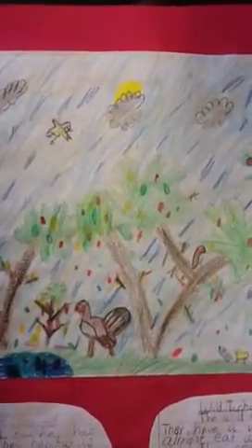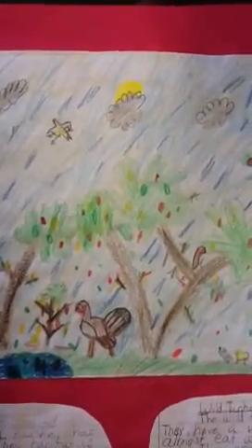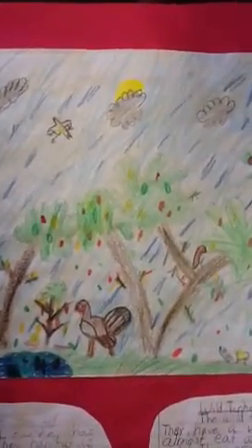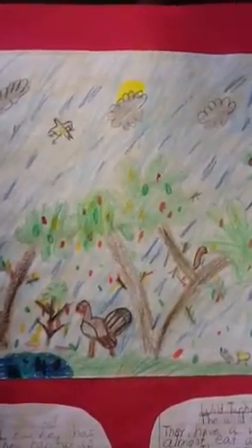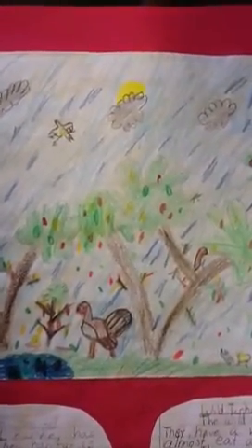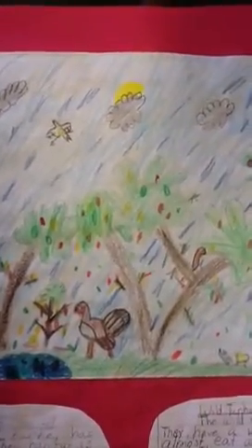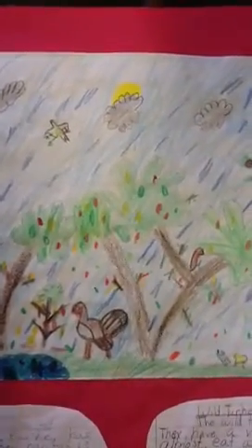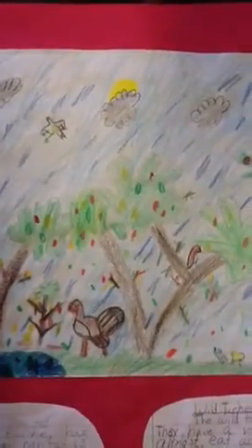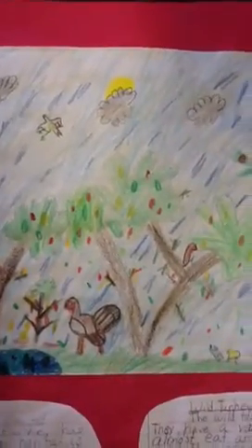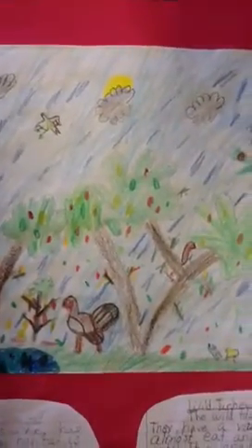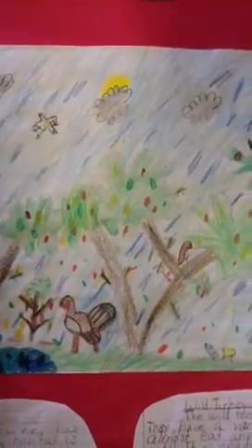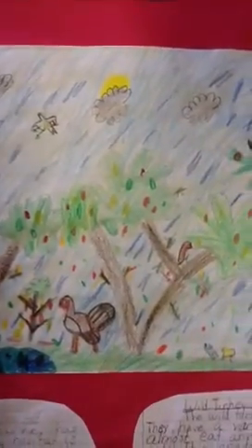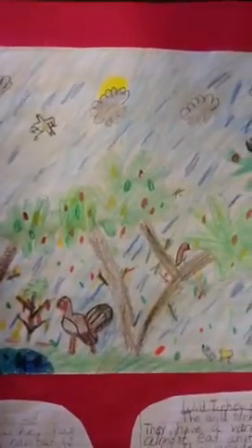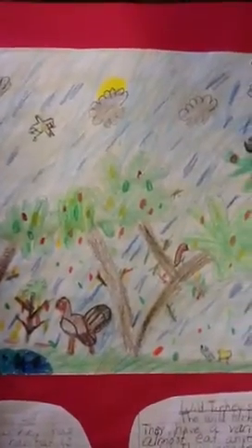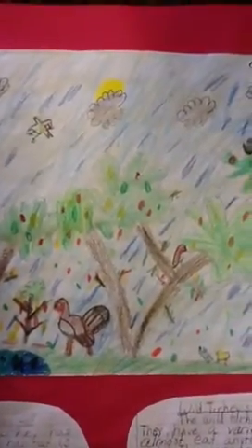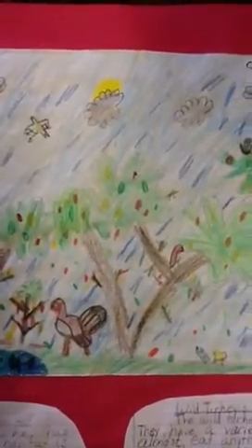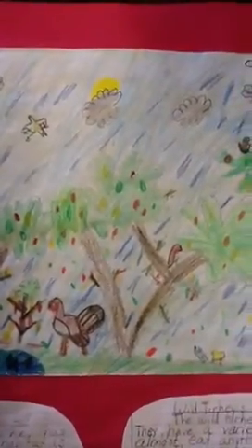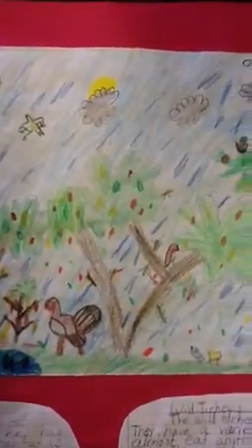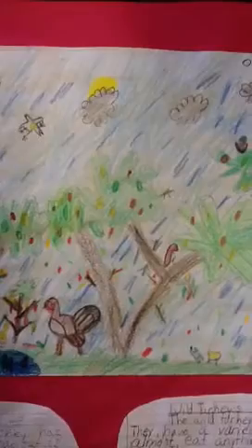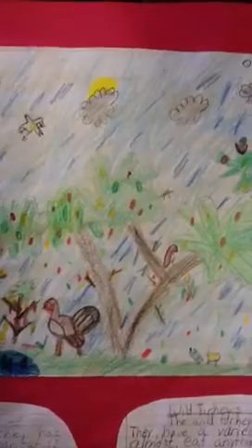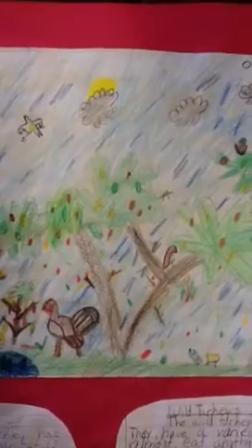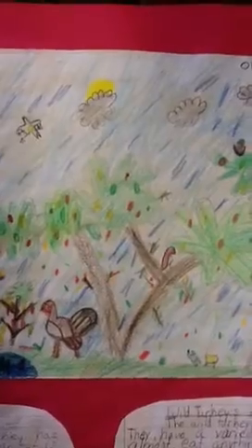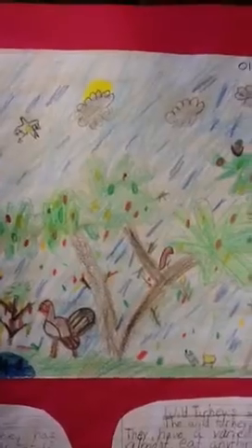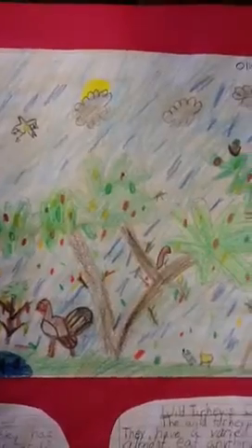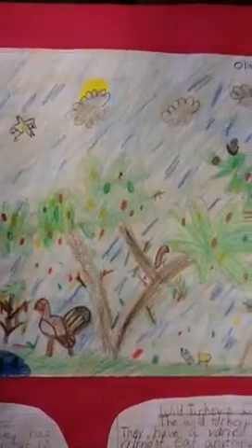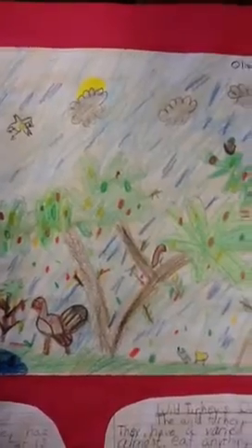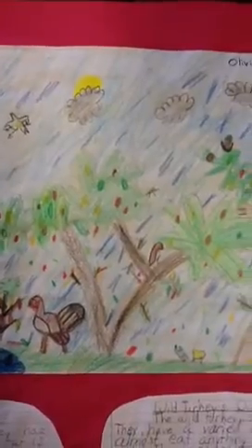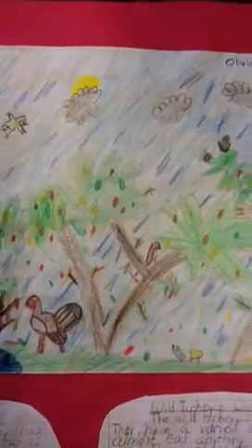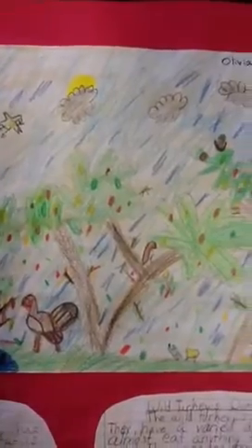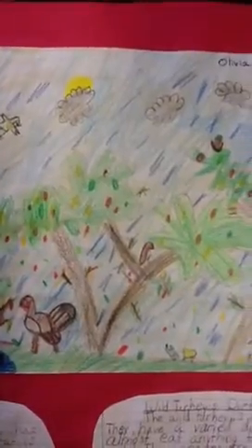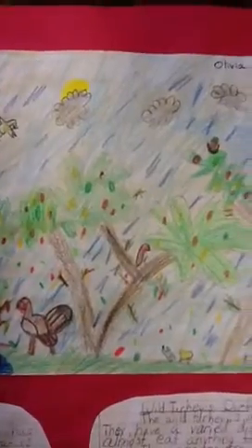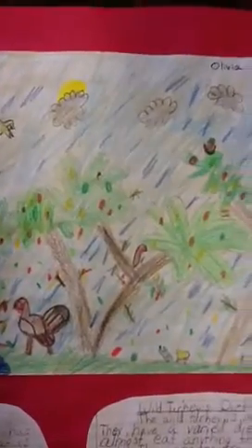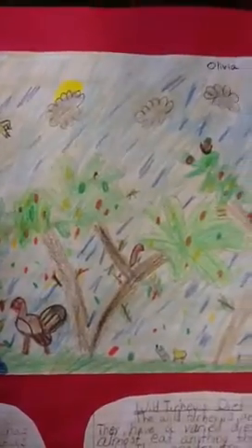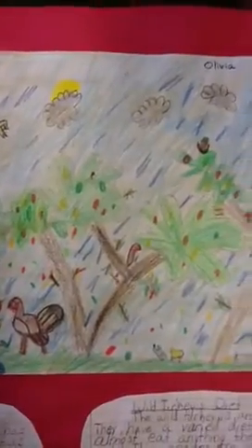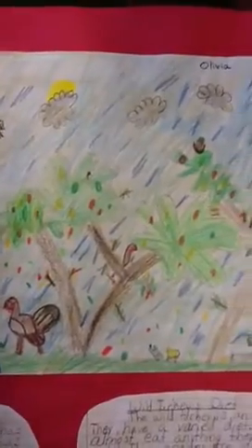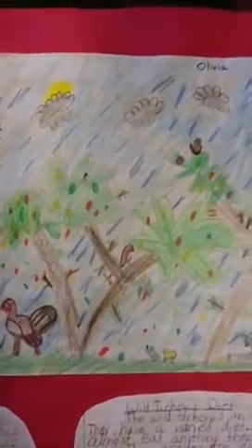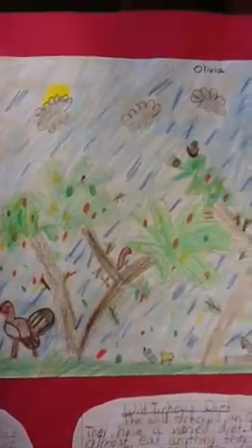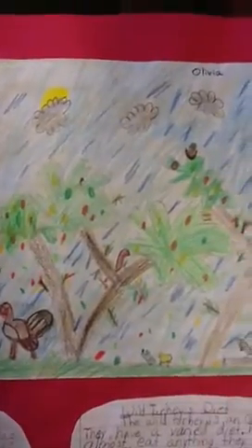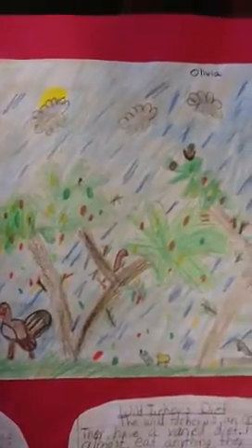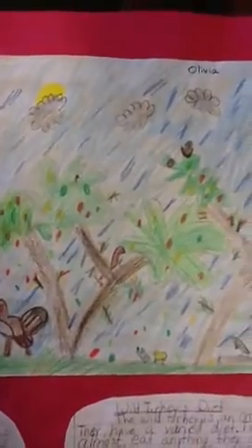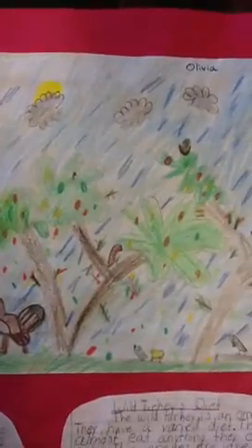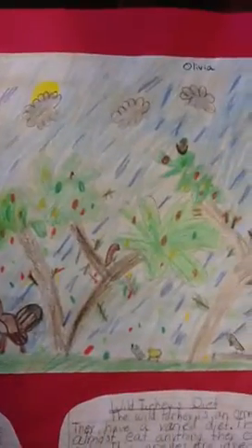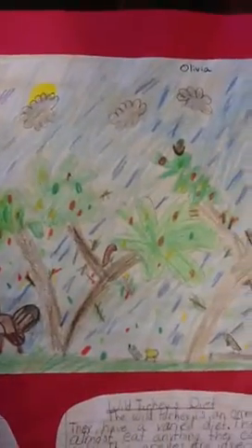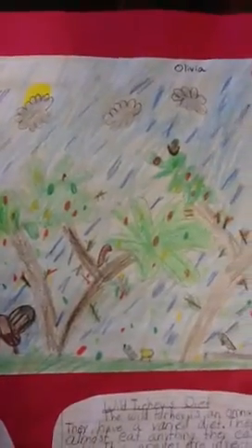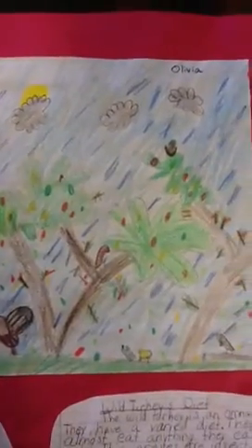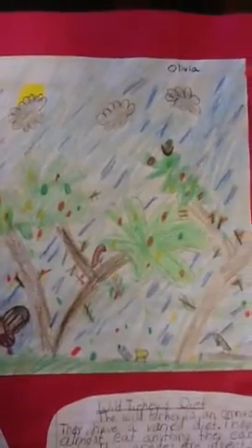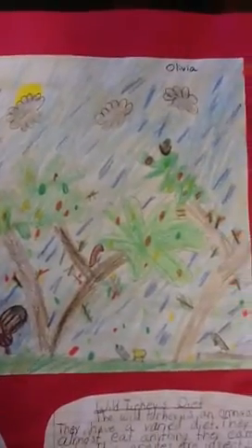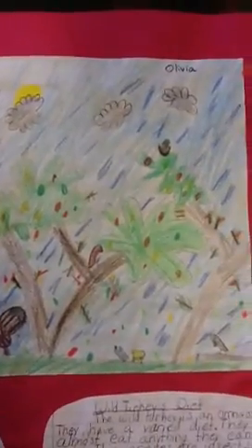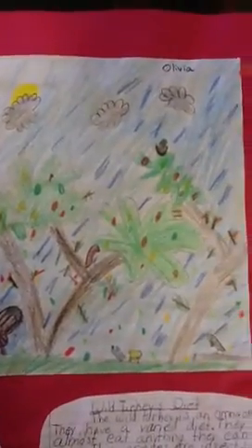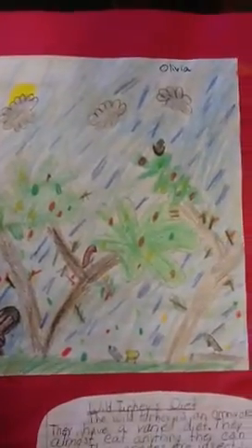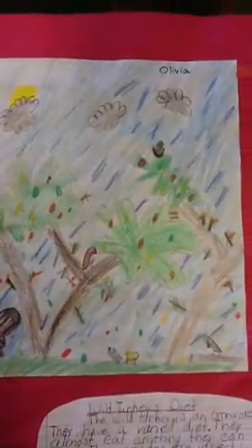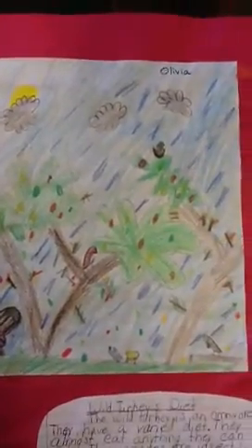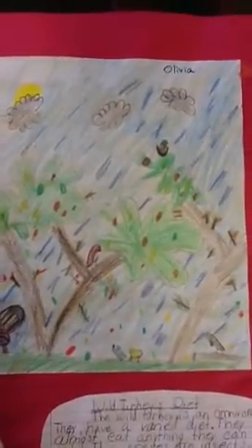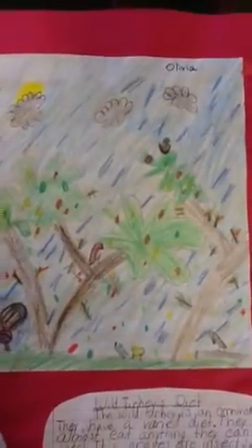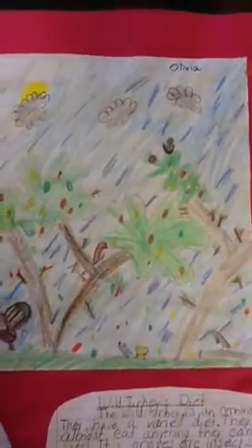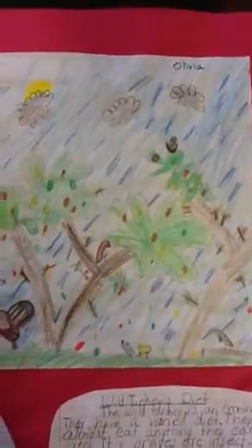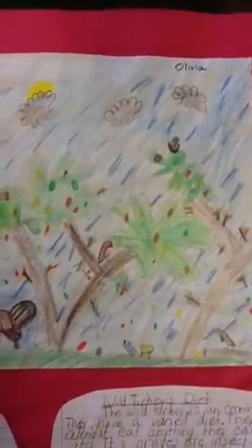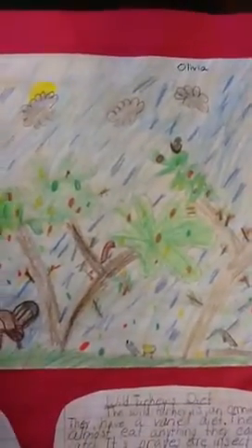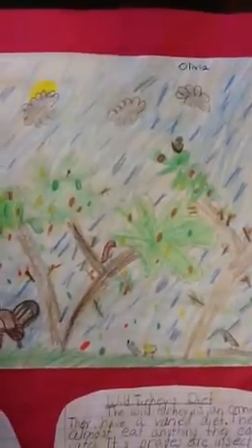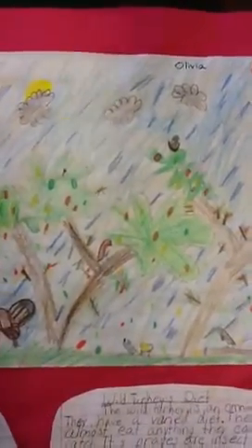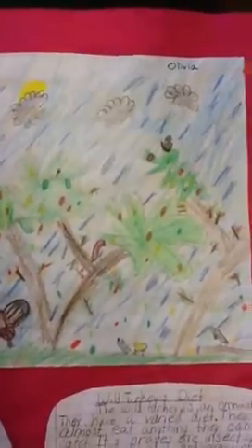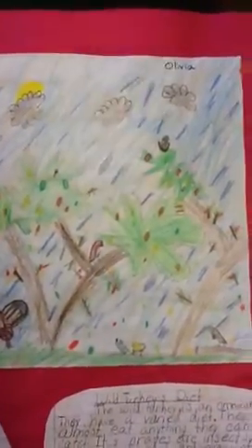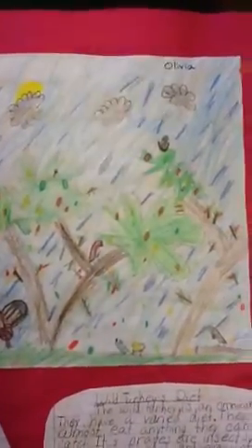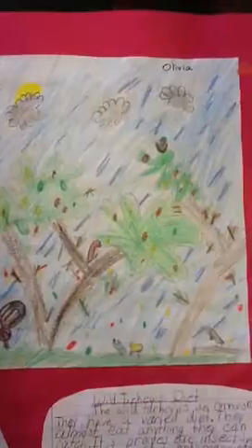The different plants and trees are pine trees, oak trees, ferns, and many others. I love learning about the wild turkey.